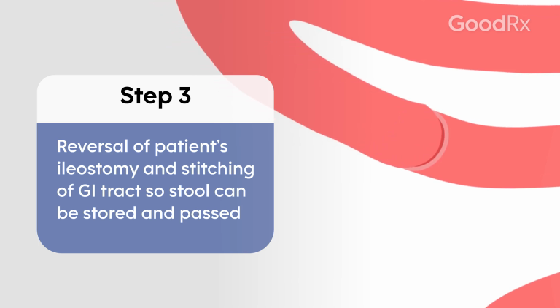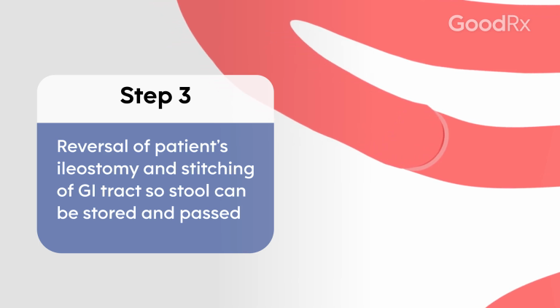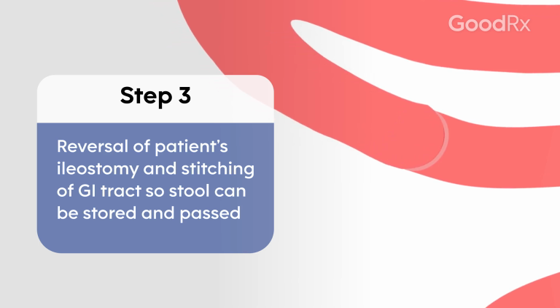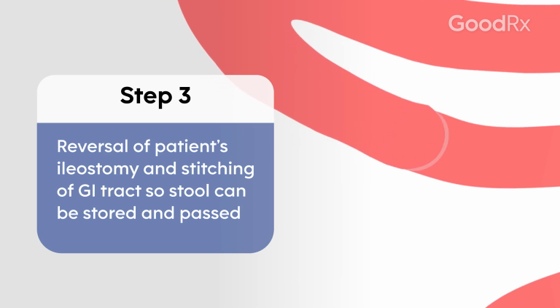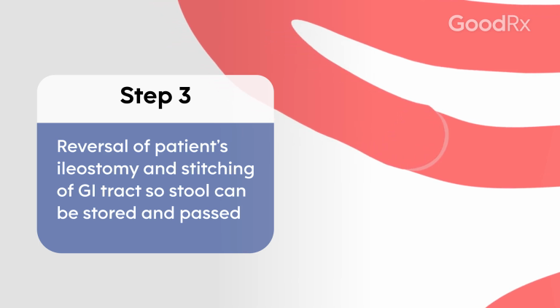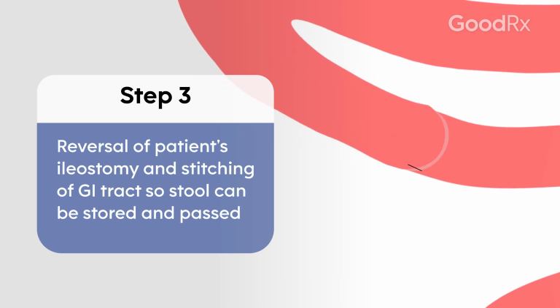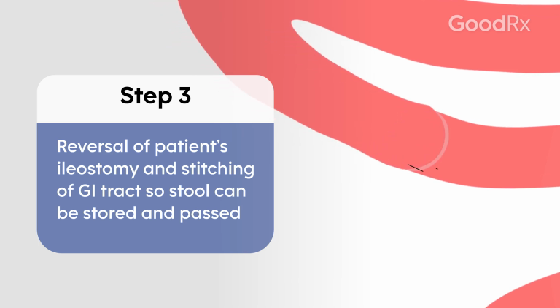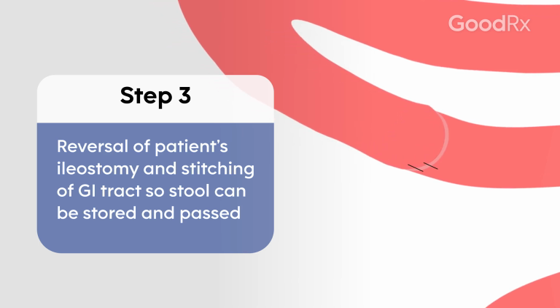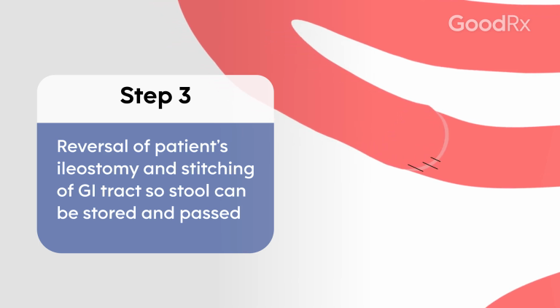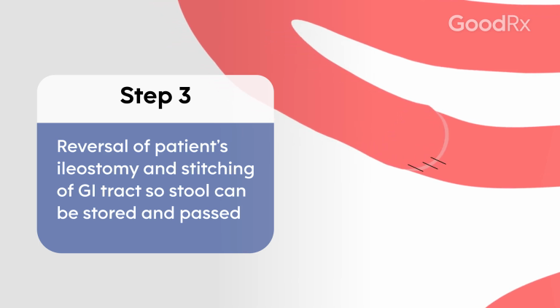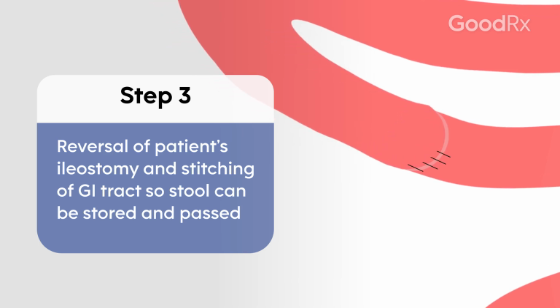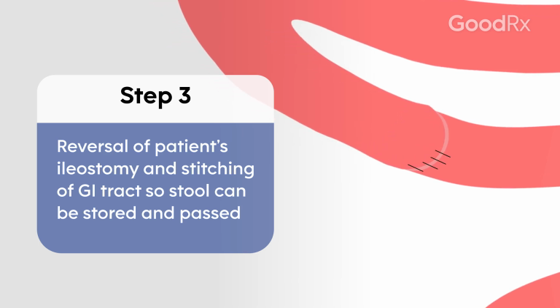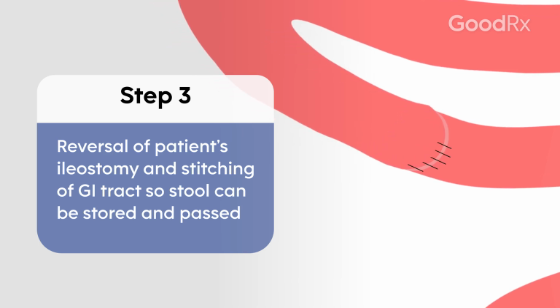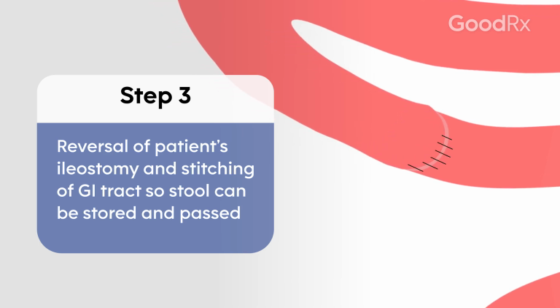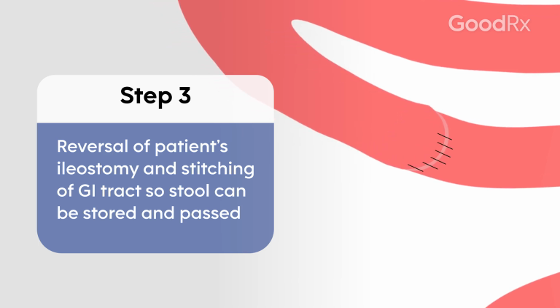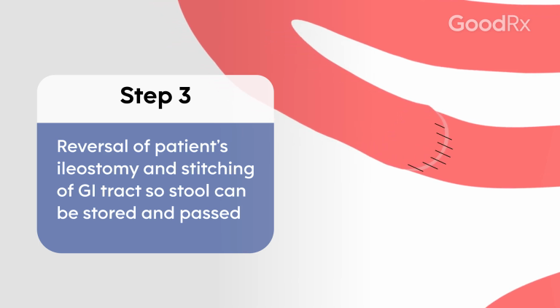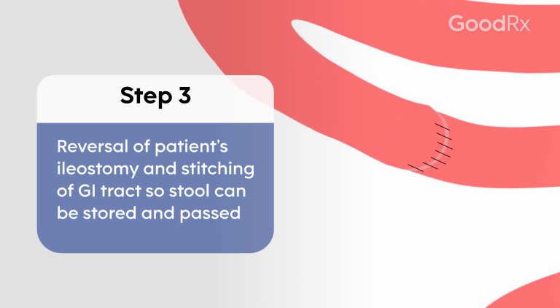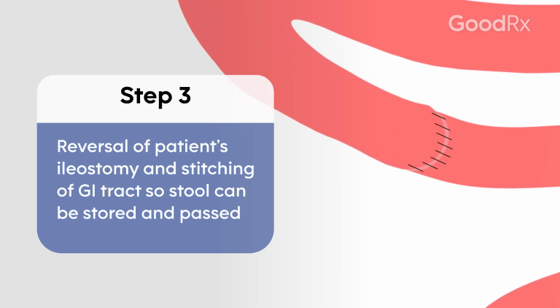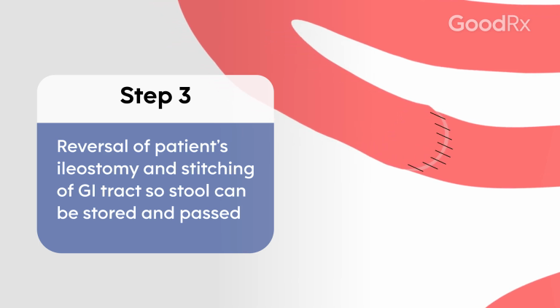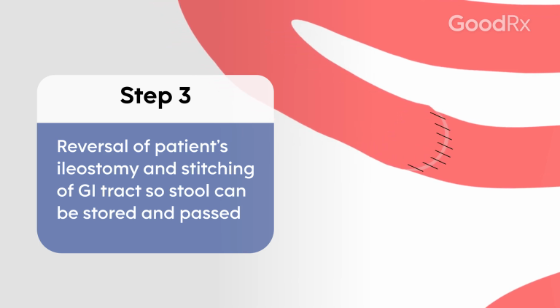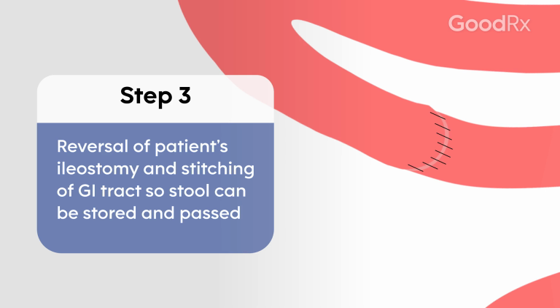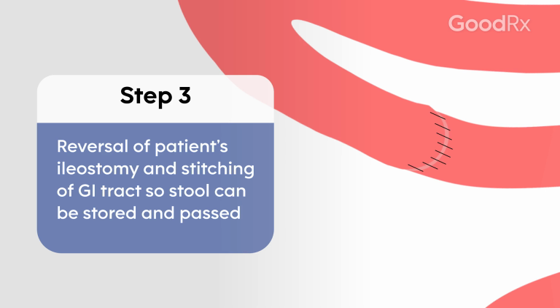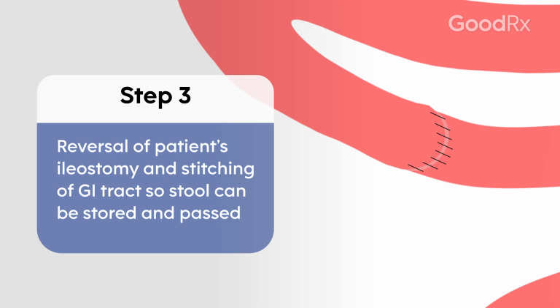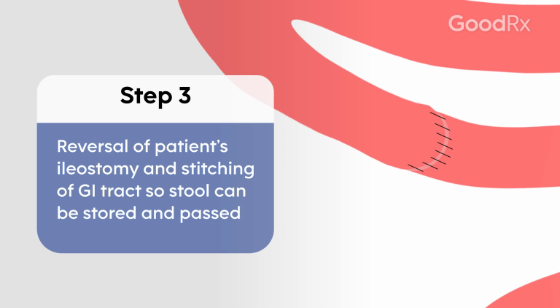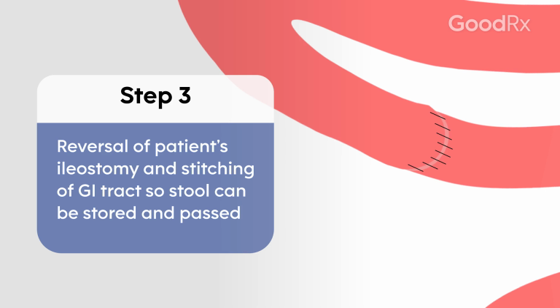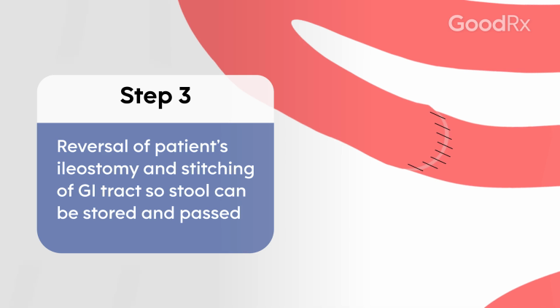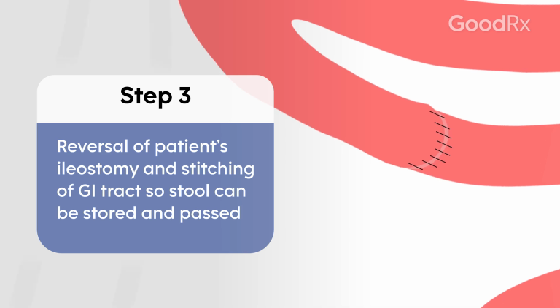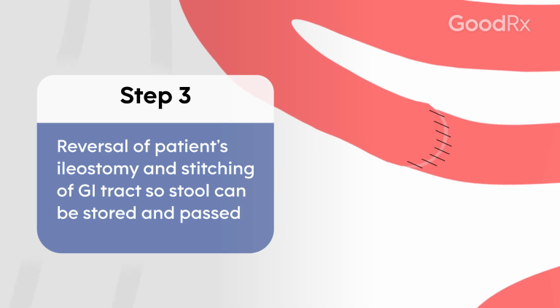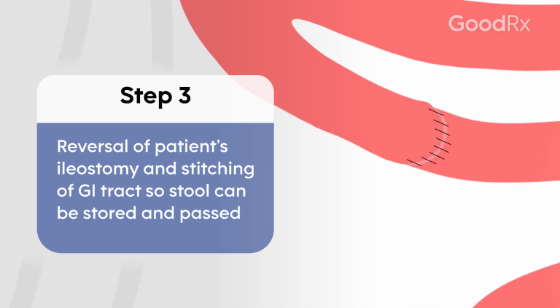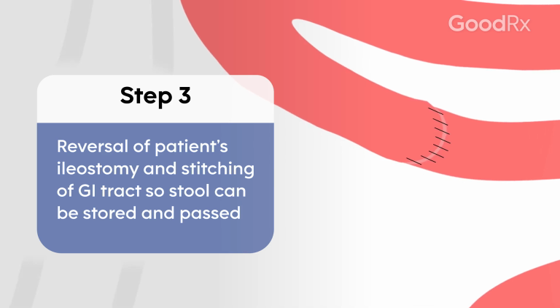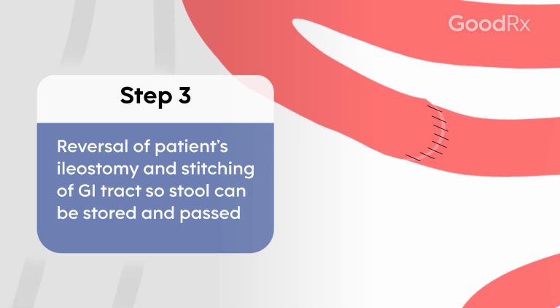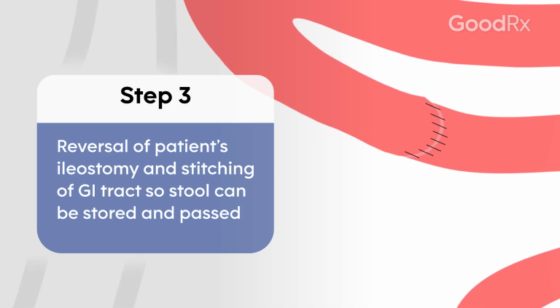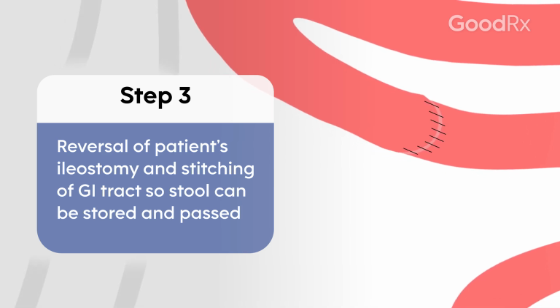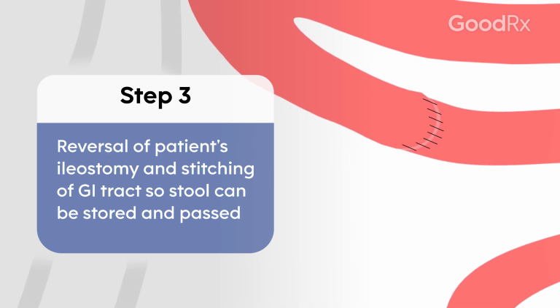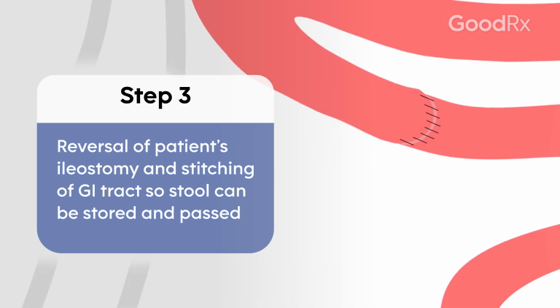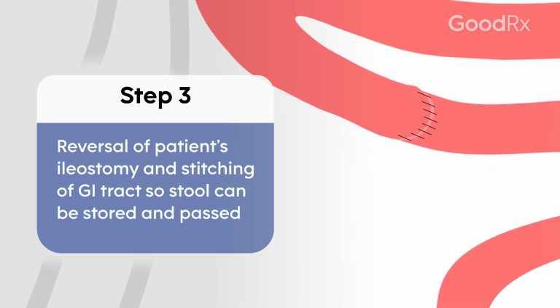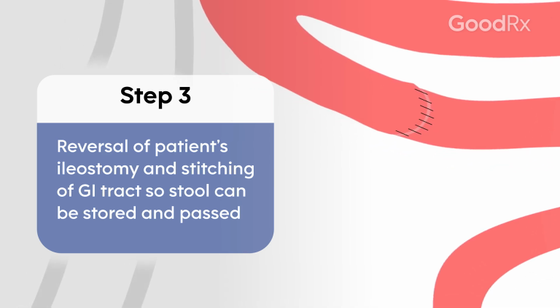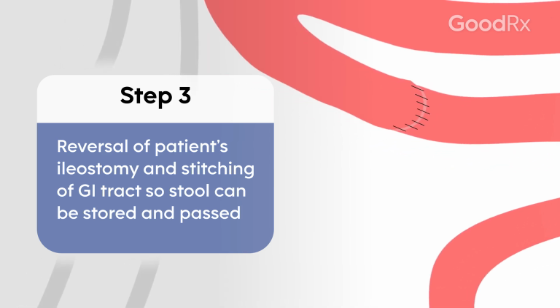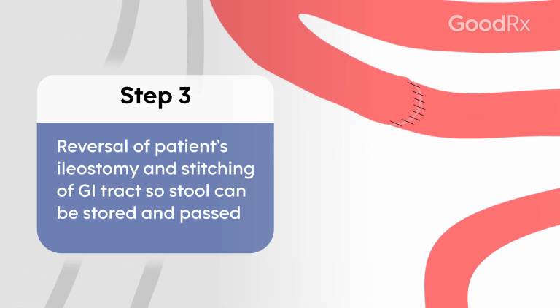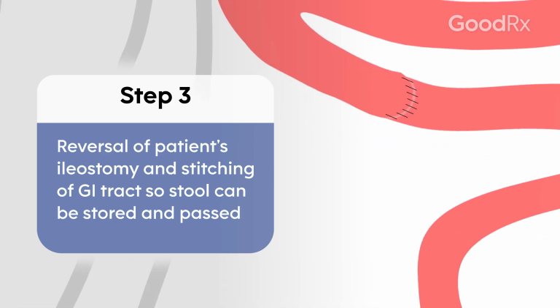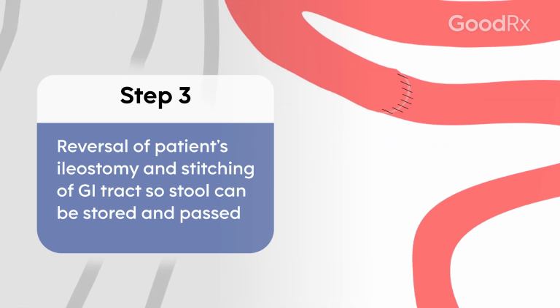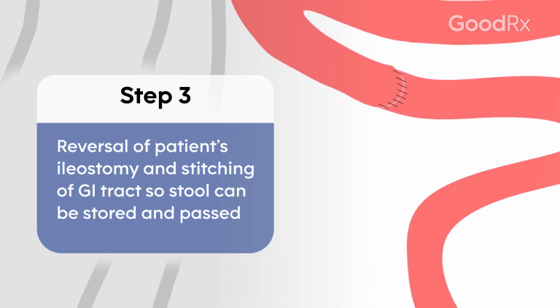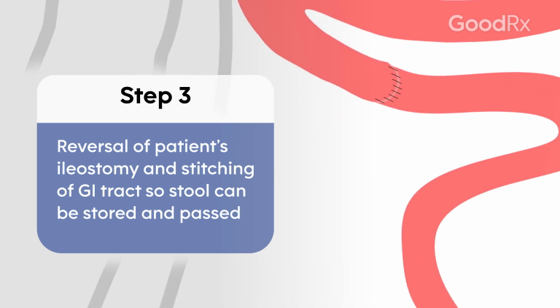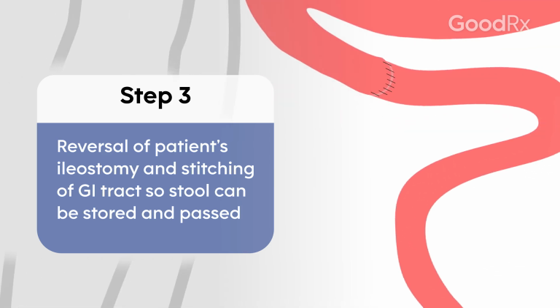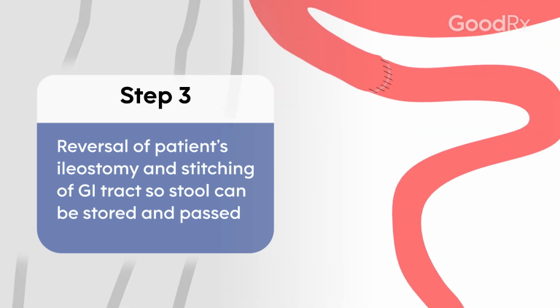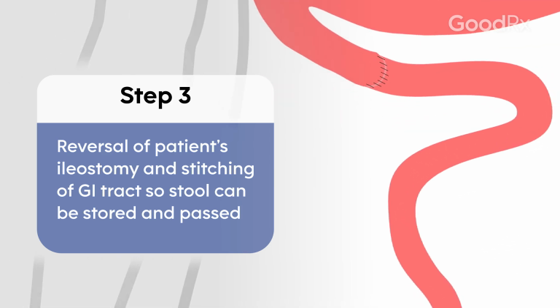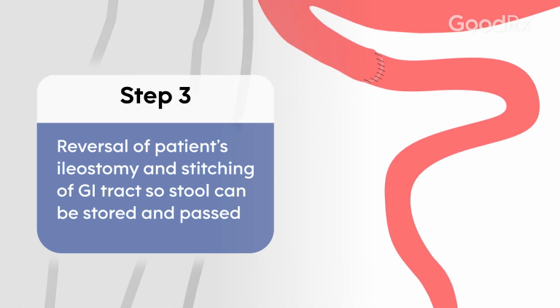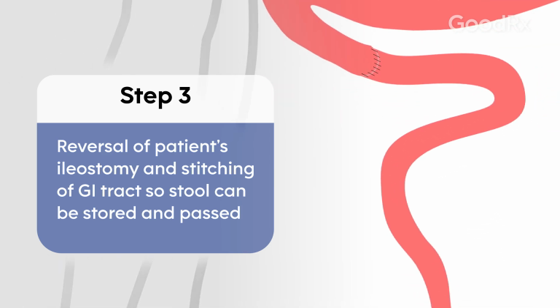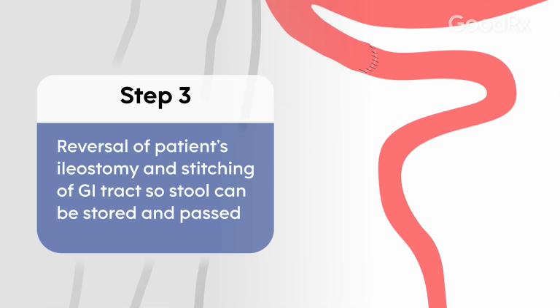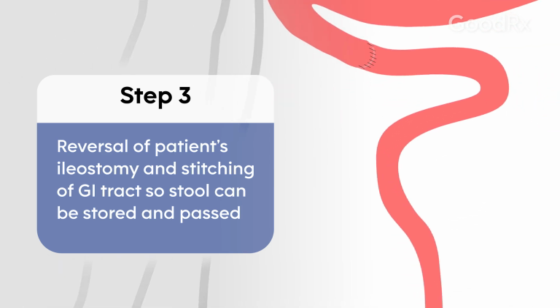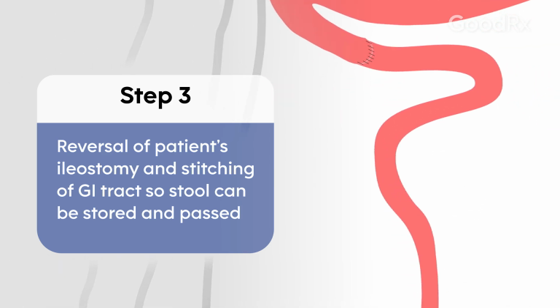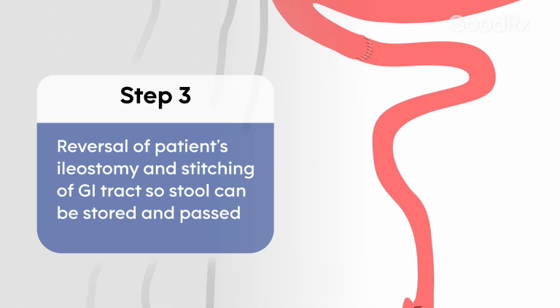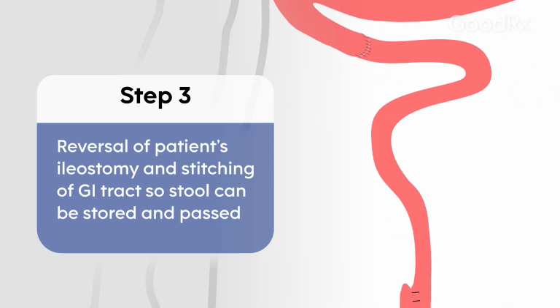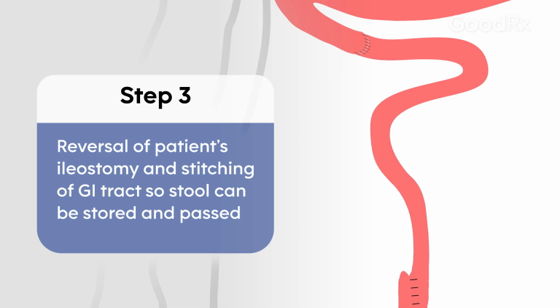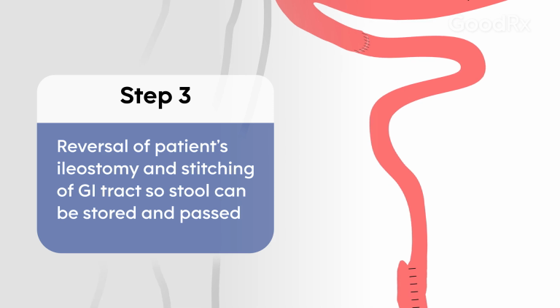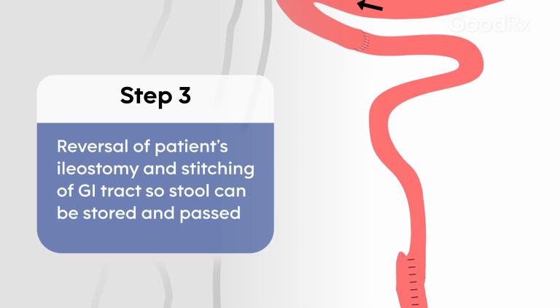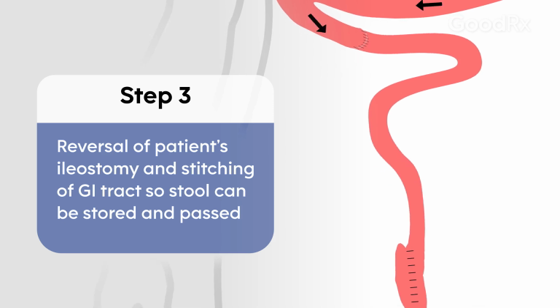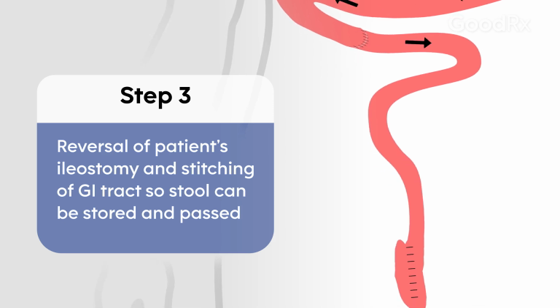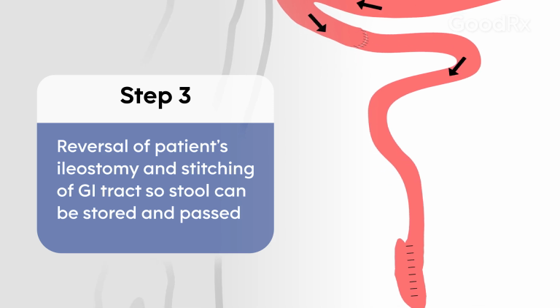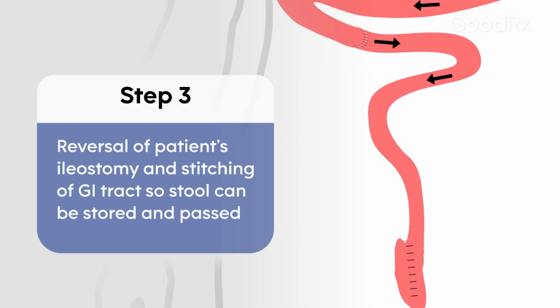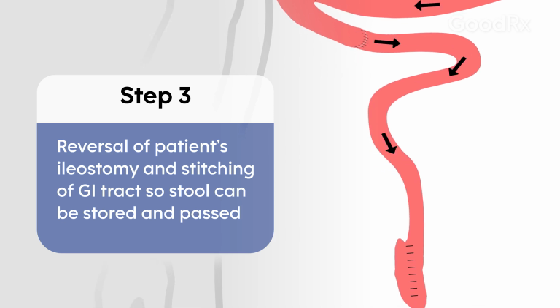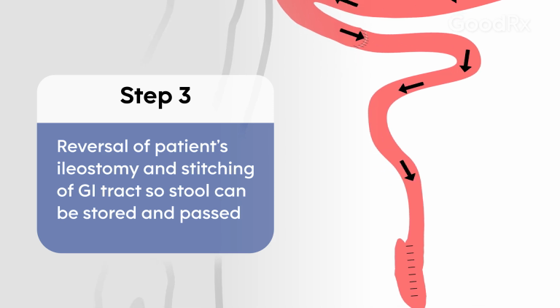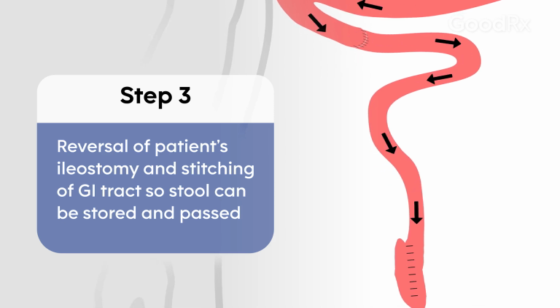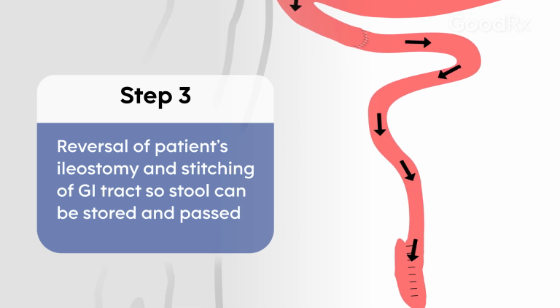At that point, the patient will start moving his or her bowels through the anus and resume a normal lifestyle.